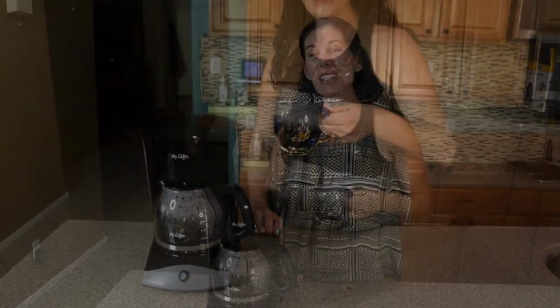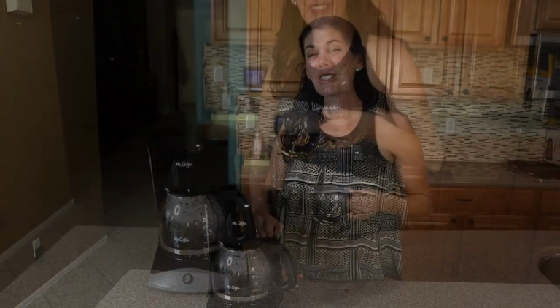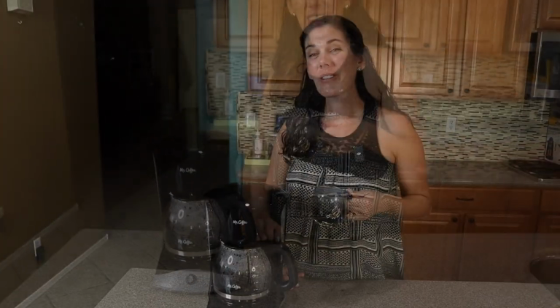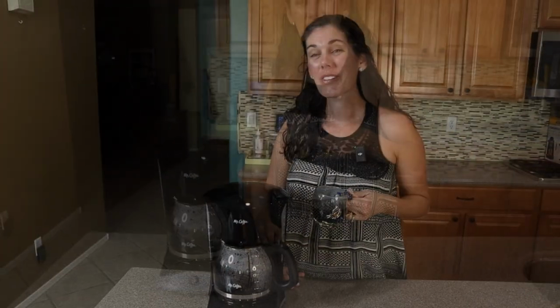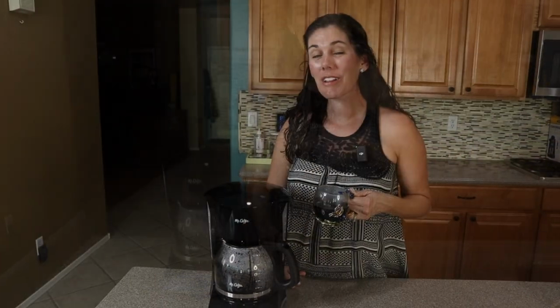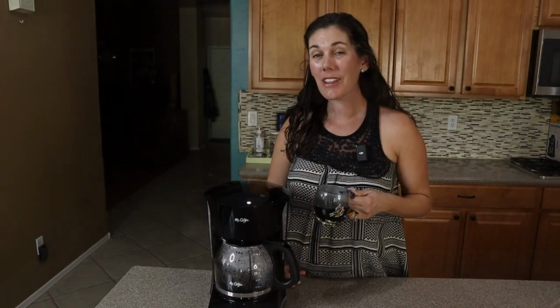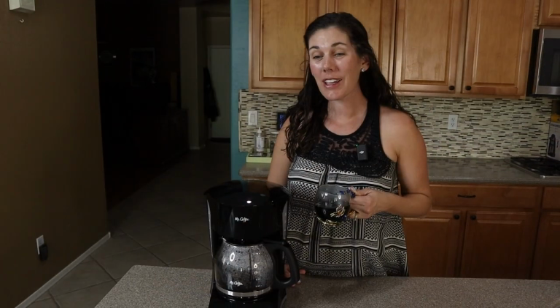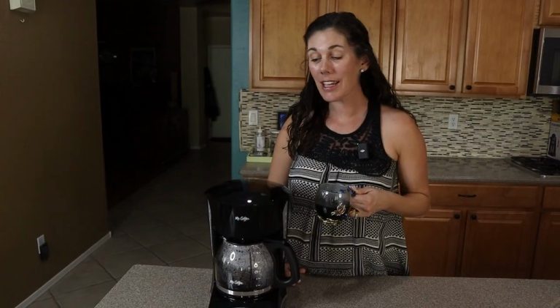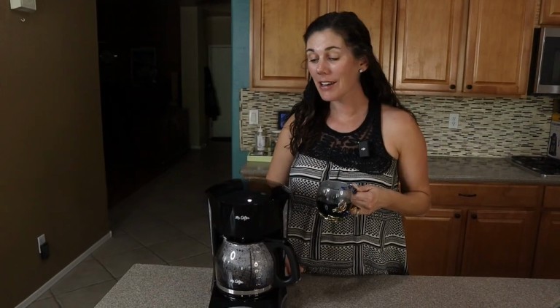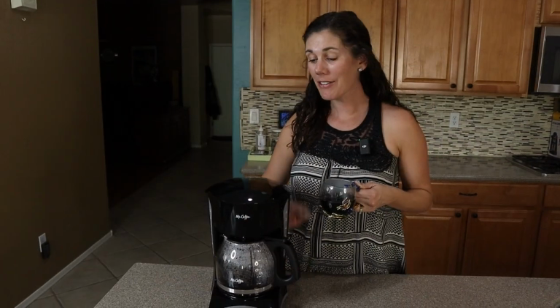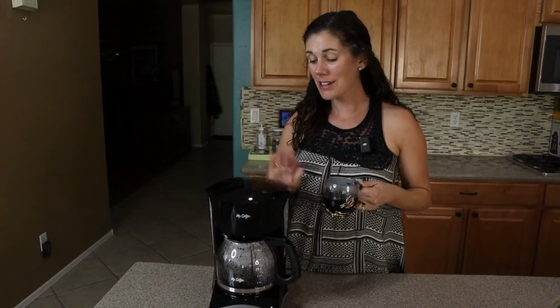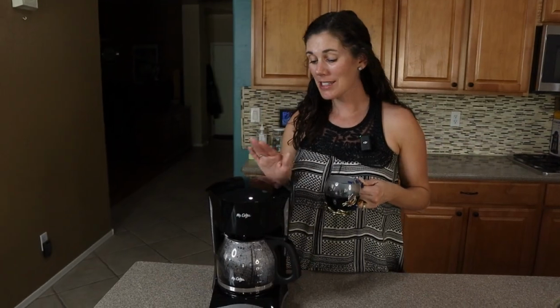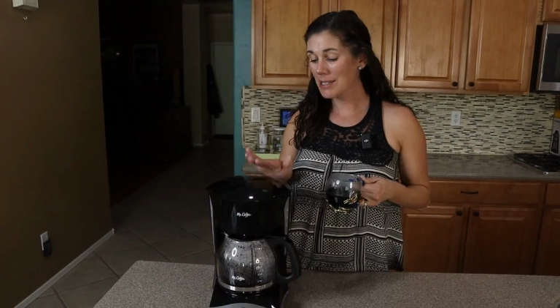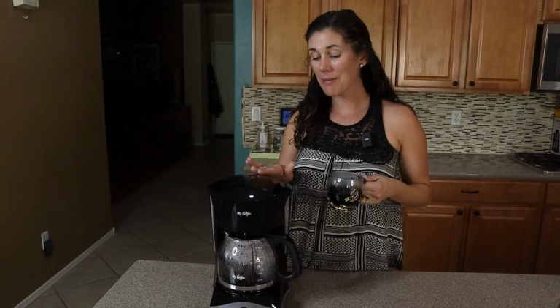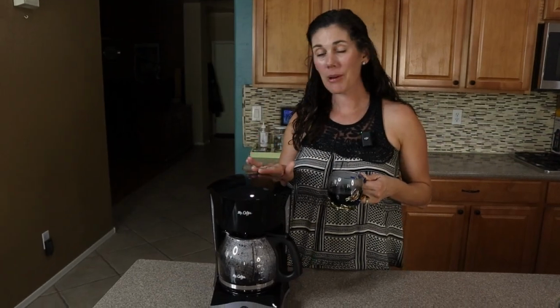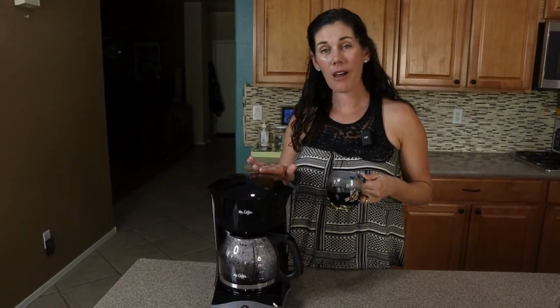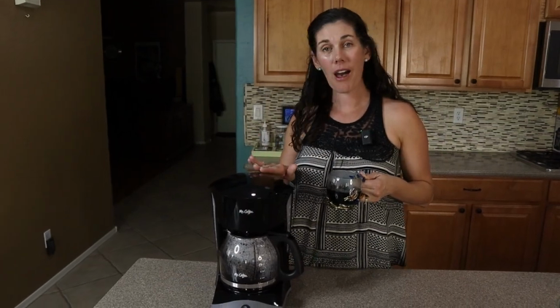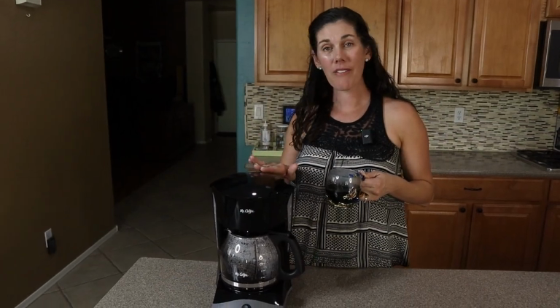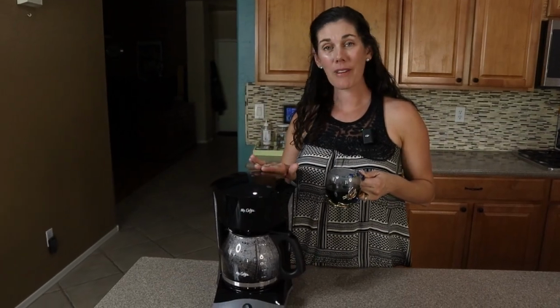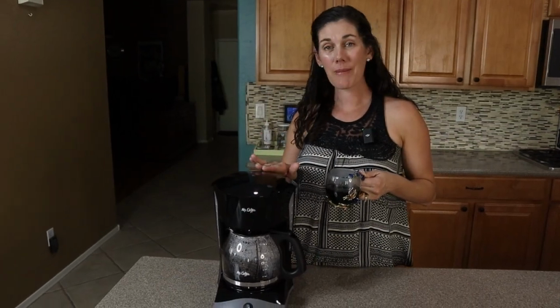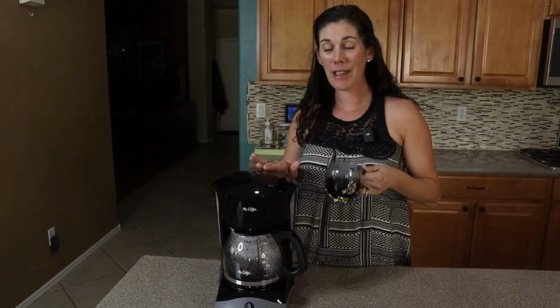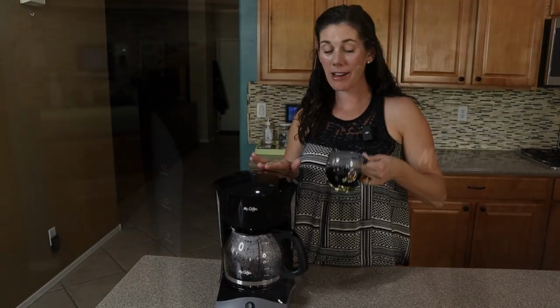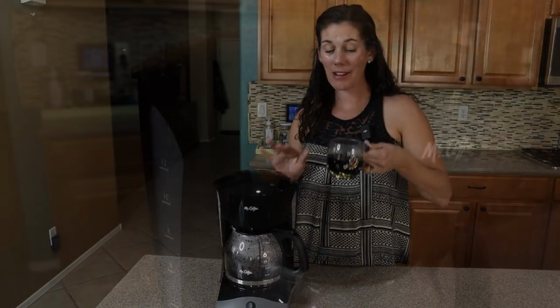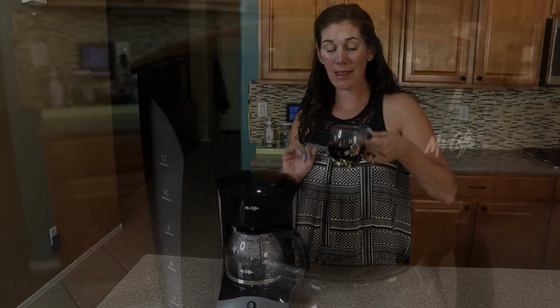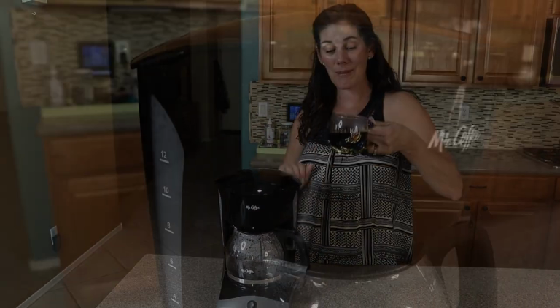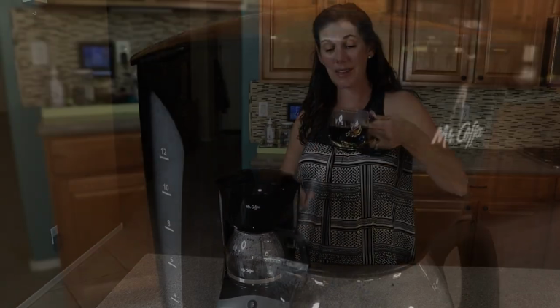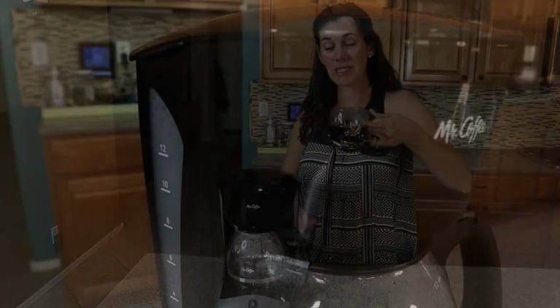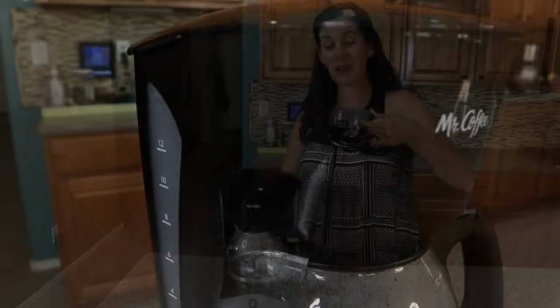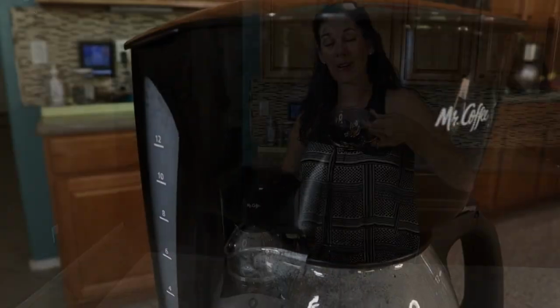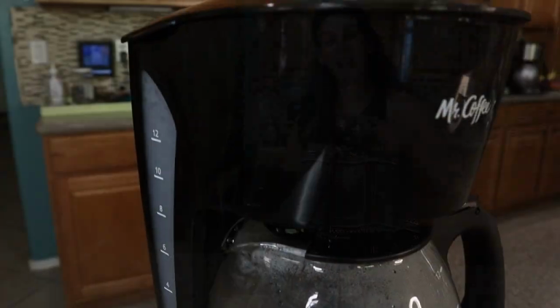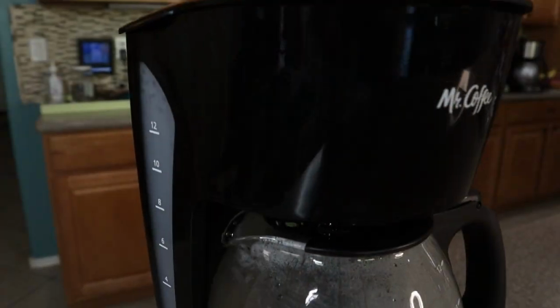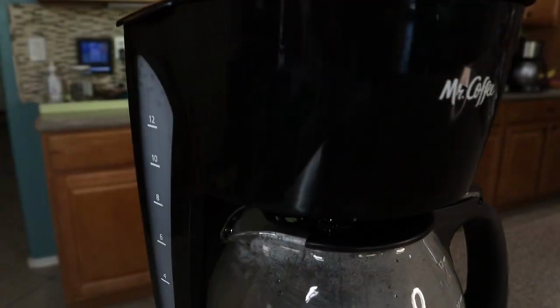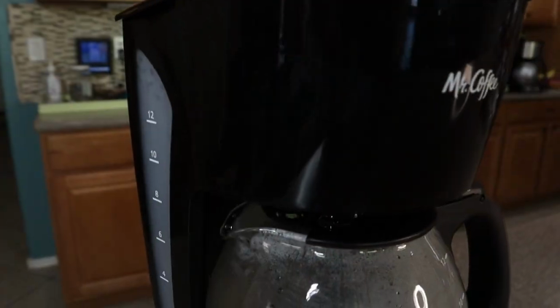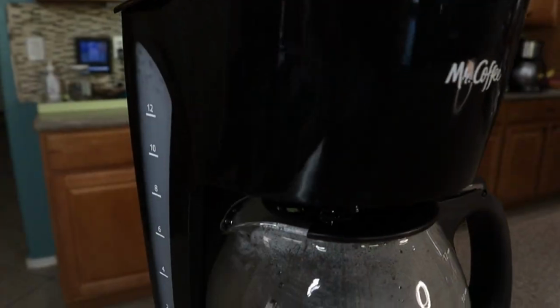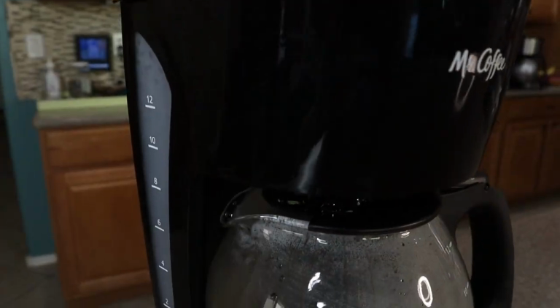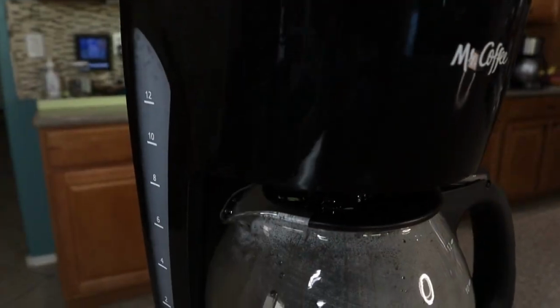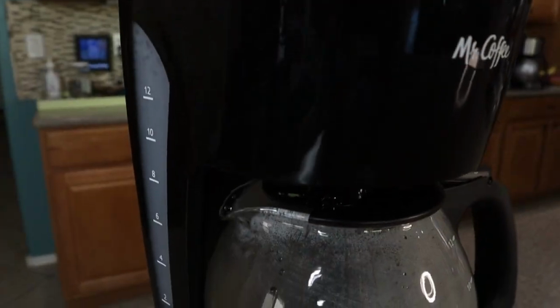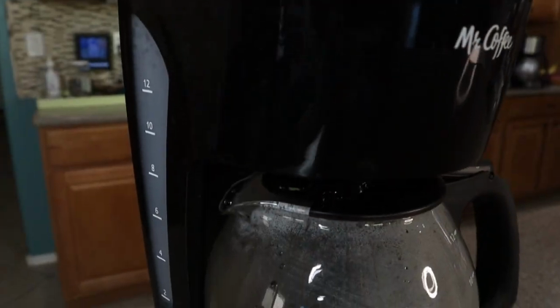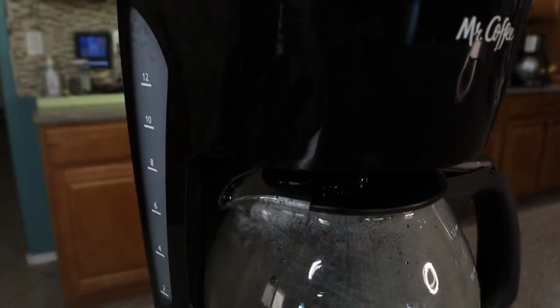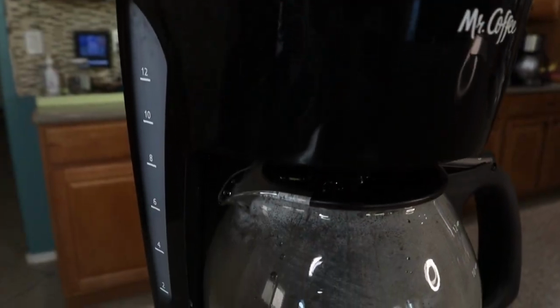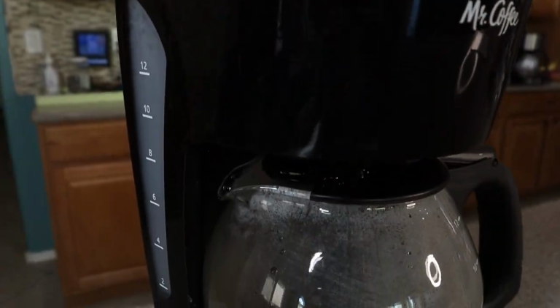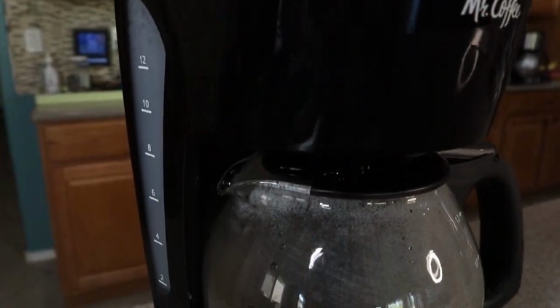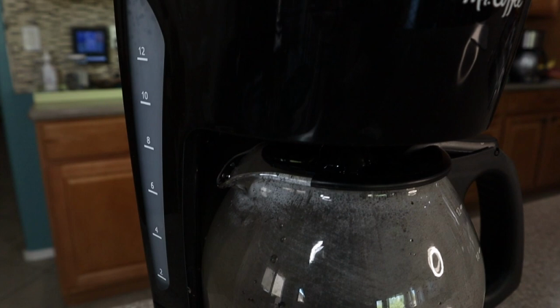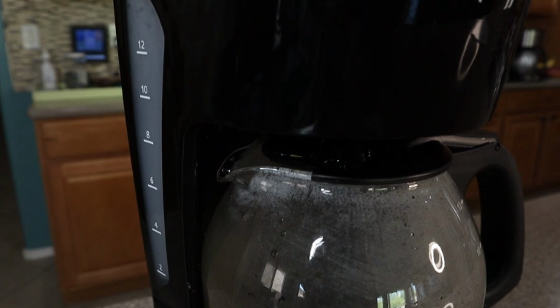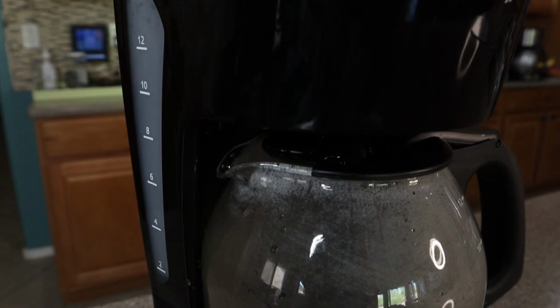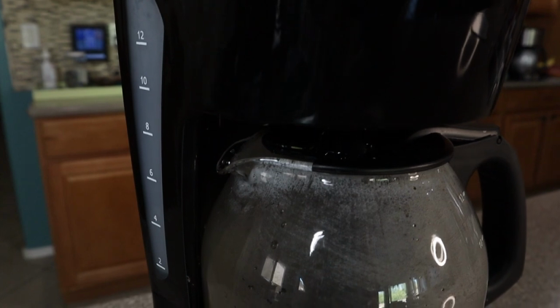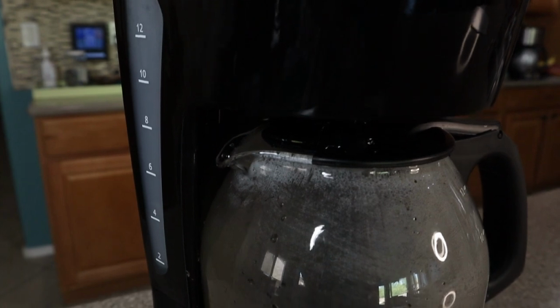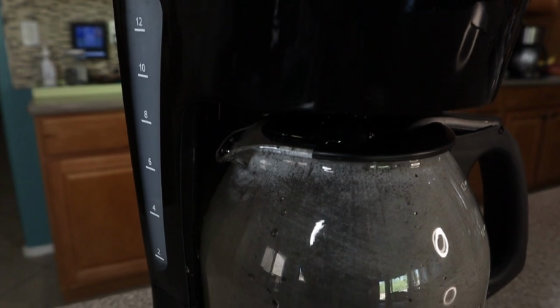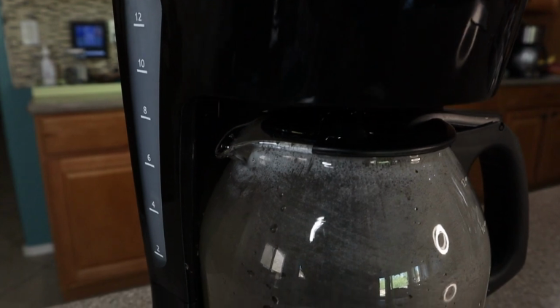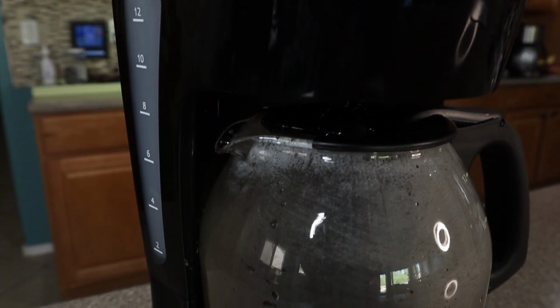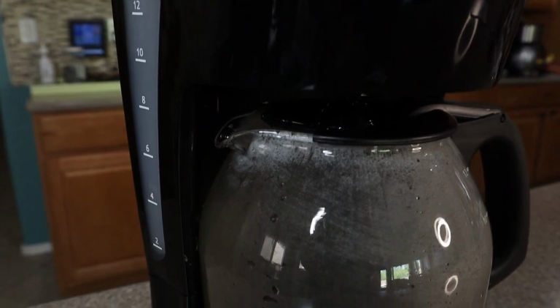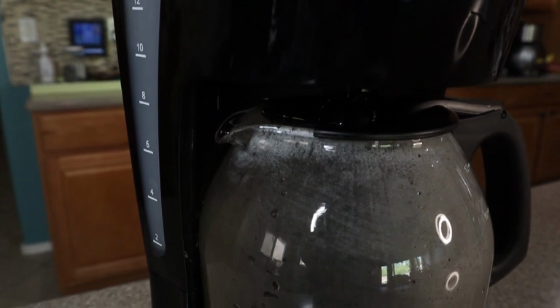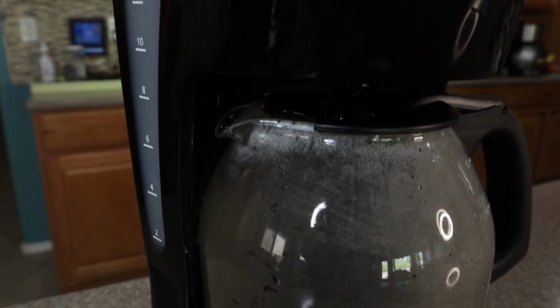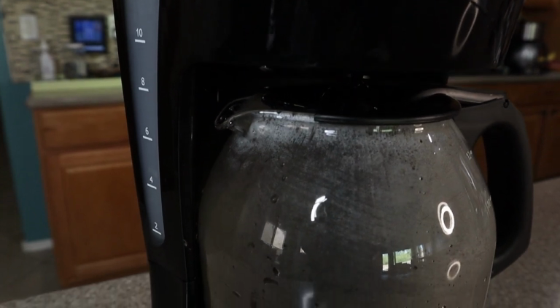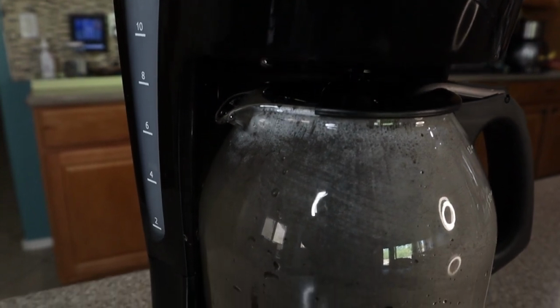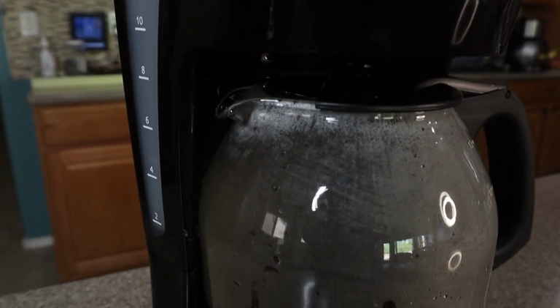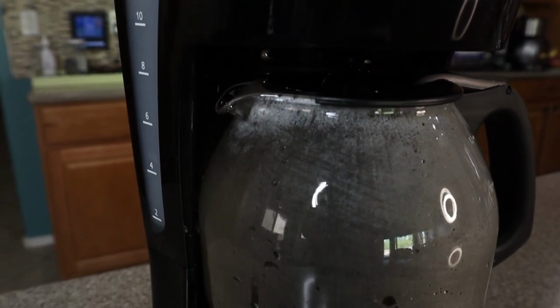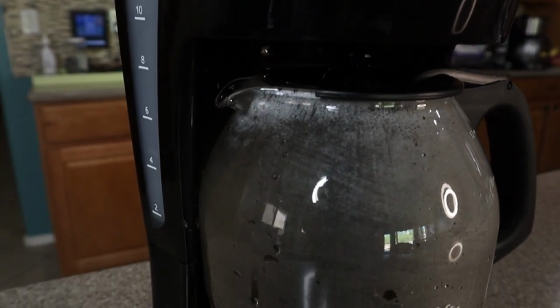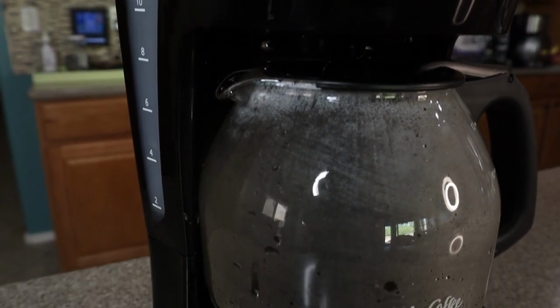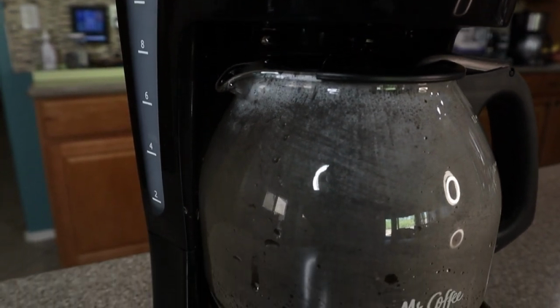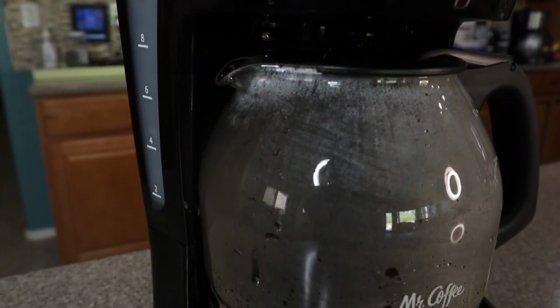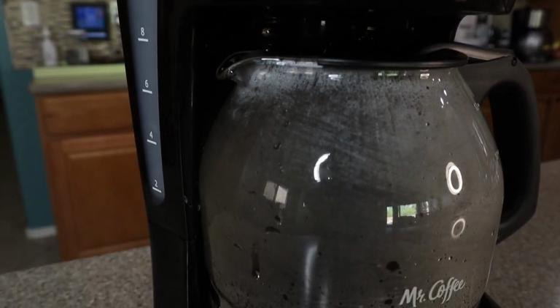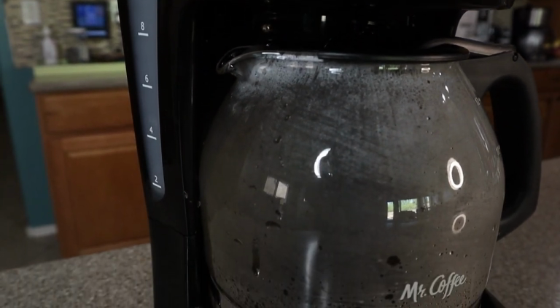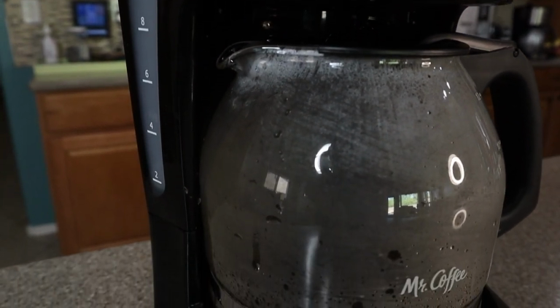So if you're looking for a simple coffee maker that makes a great cup of coffee, this Mr. Coffee one is a great option.